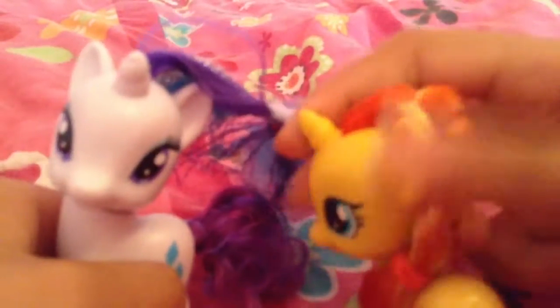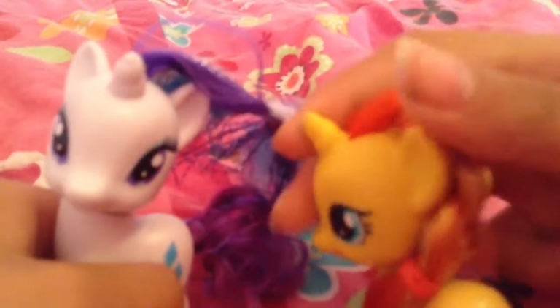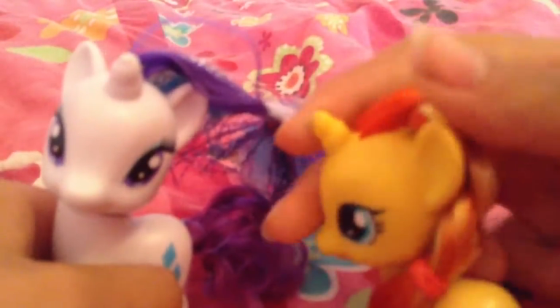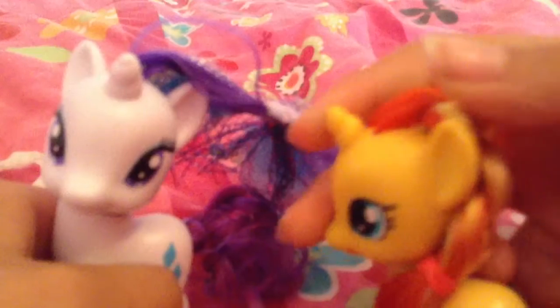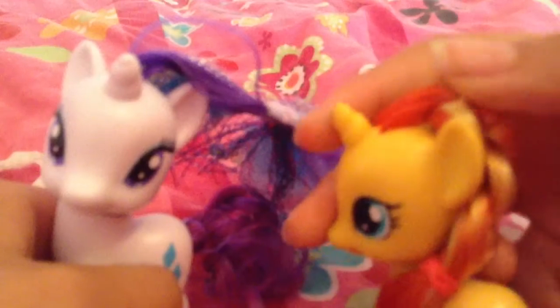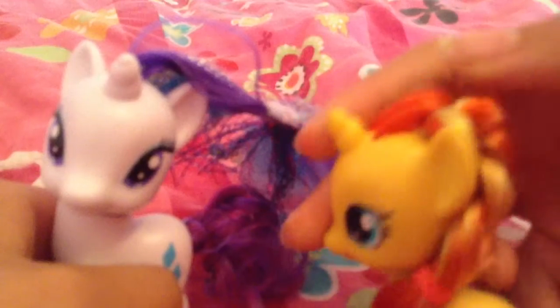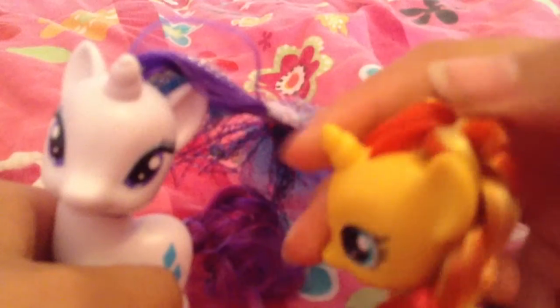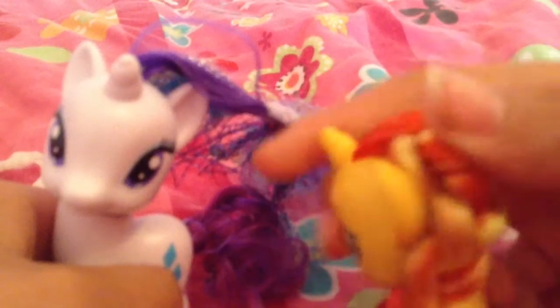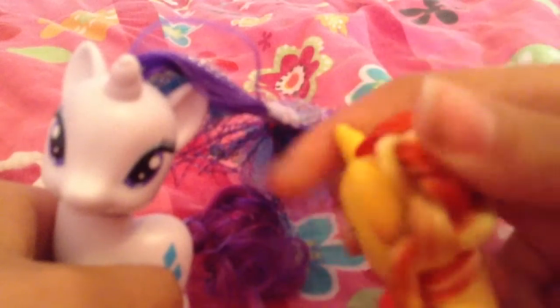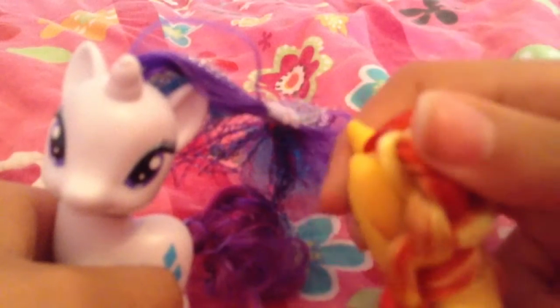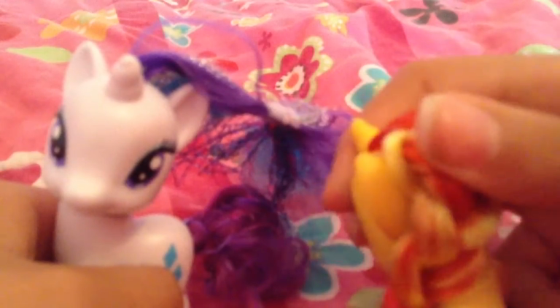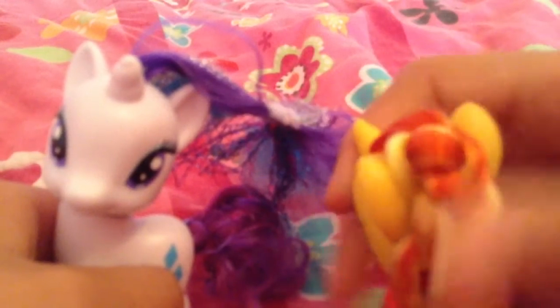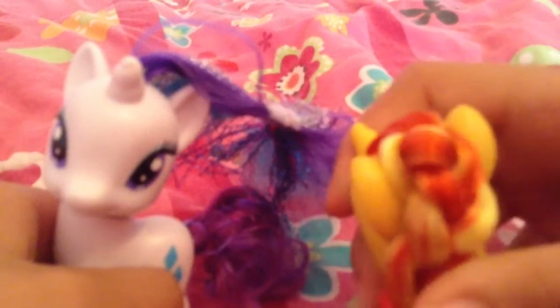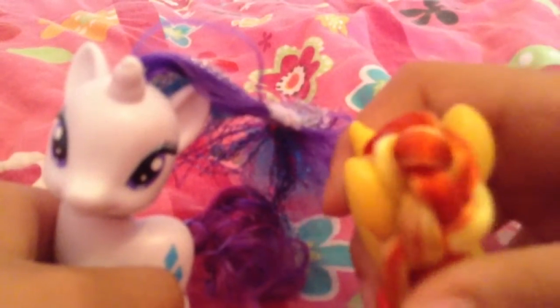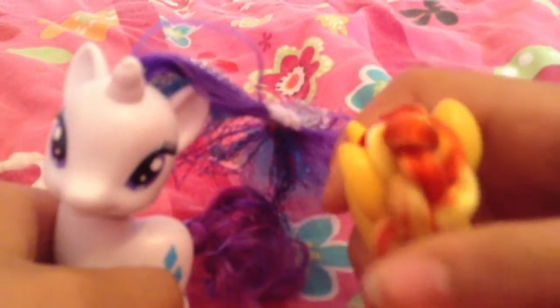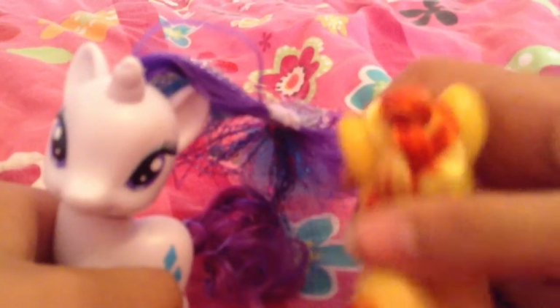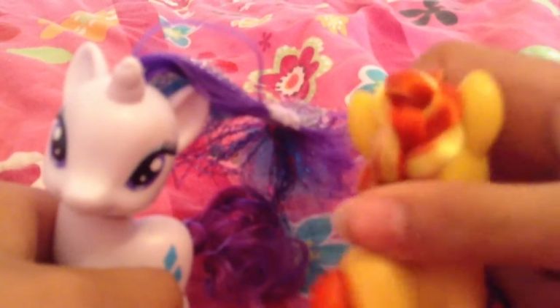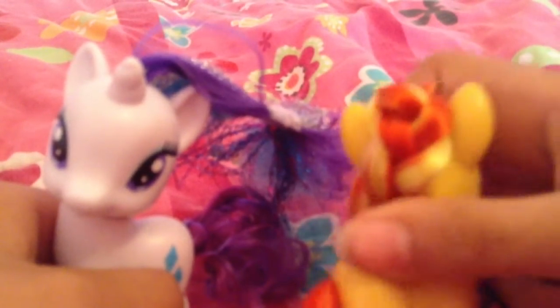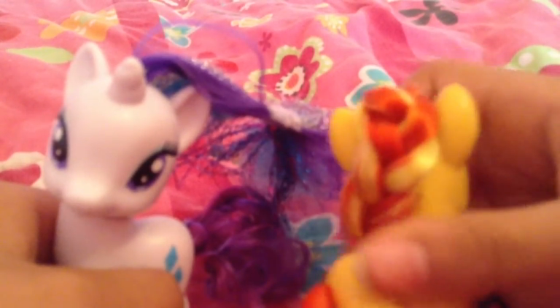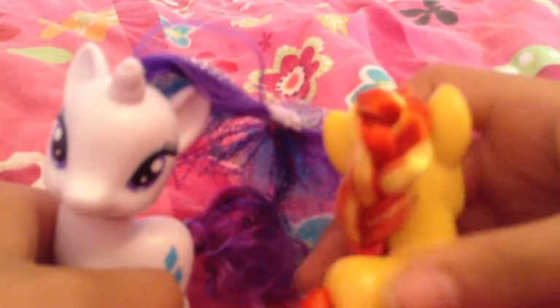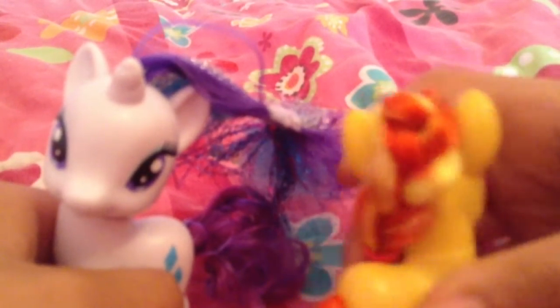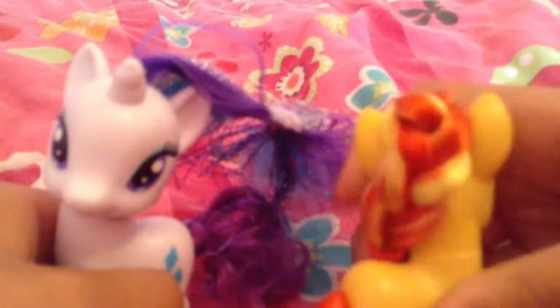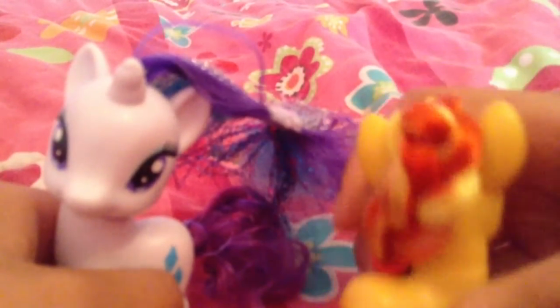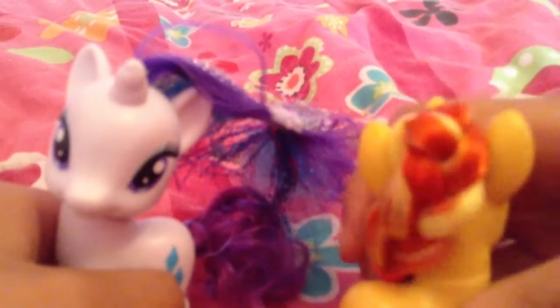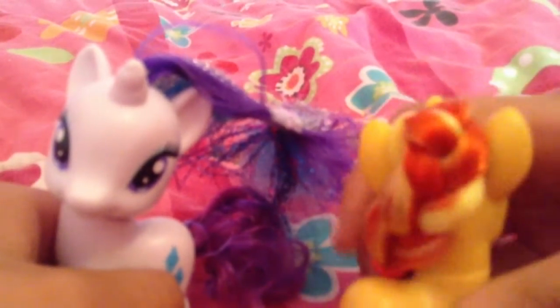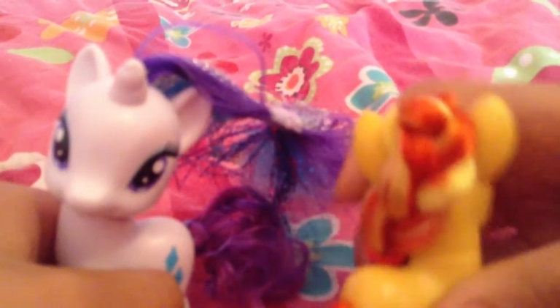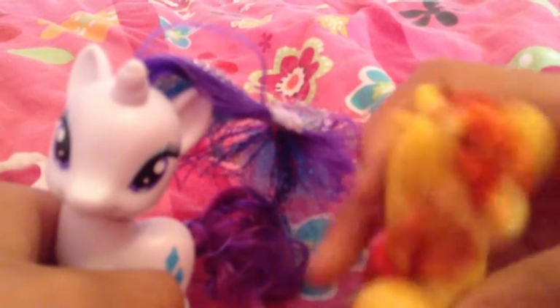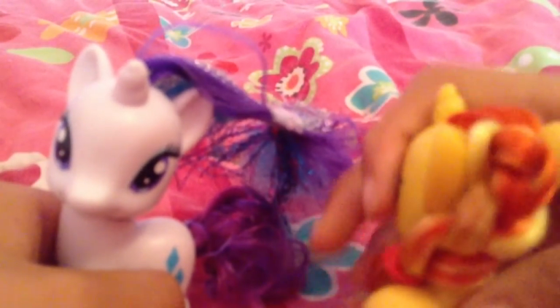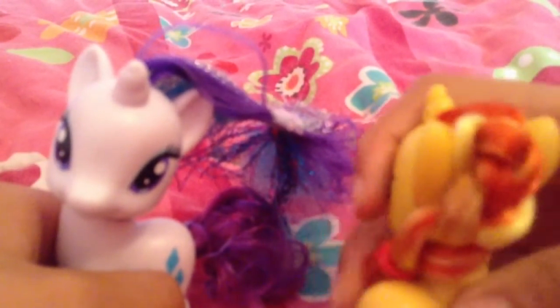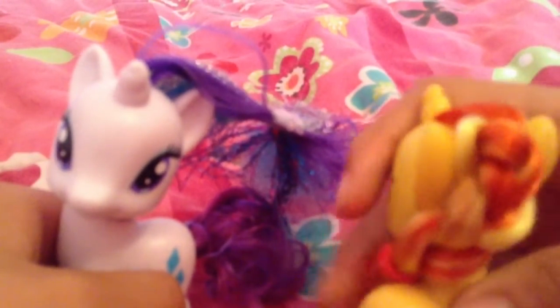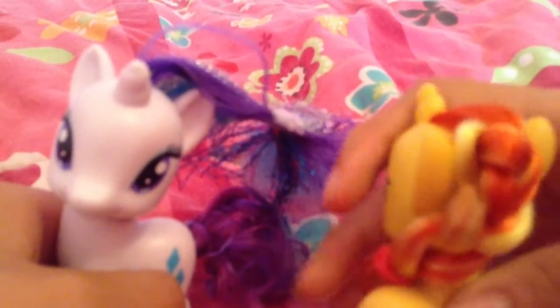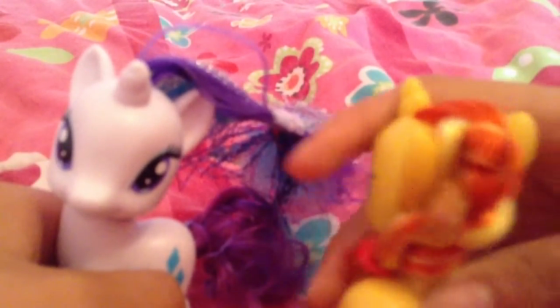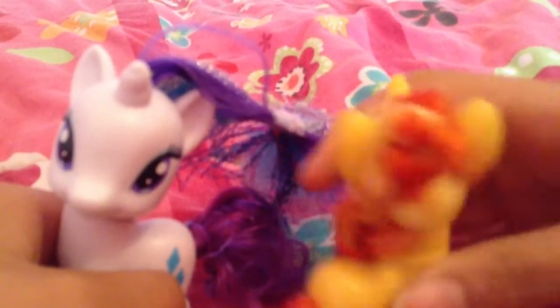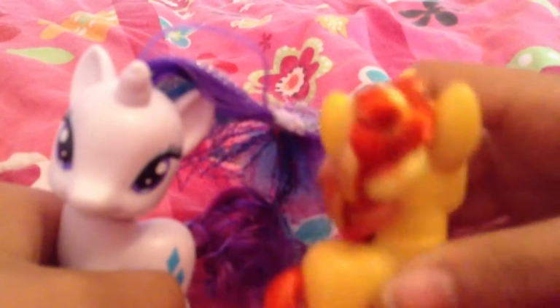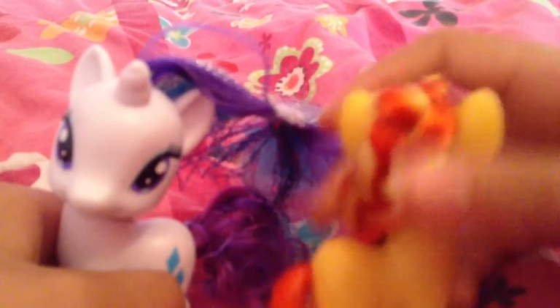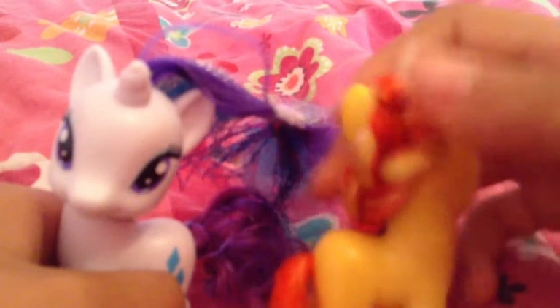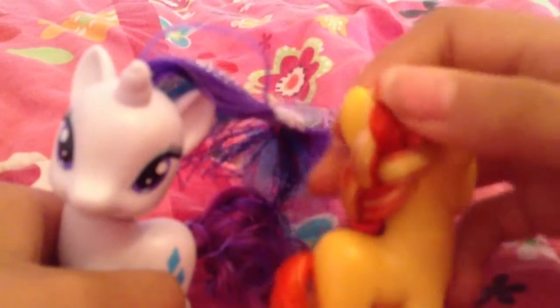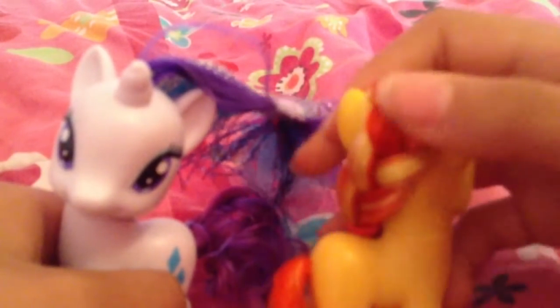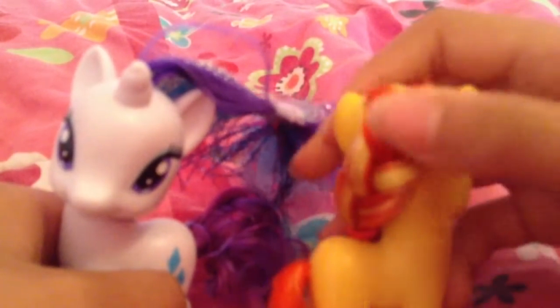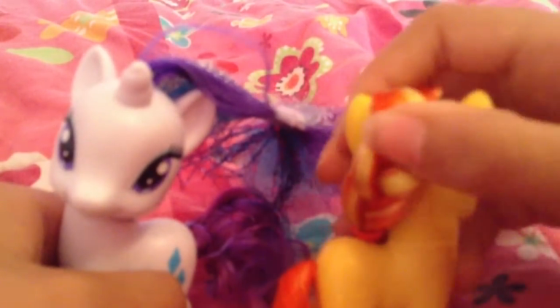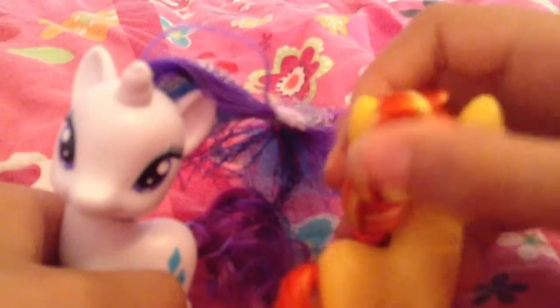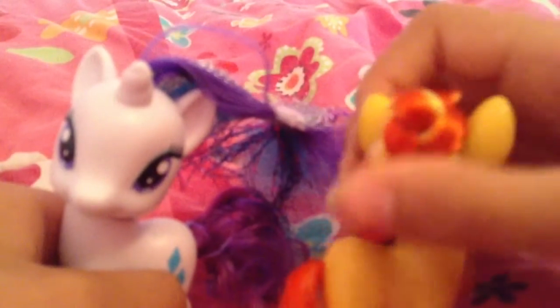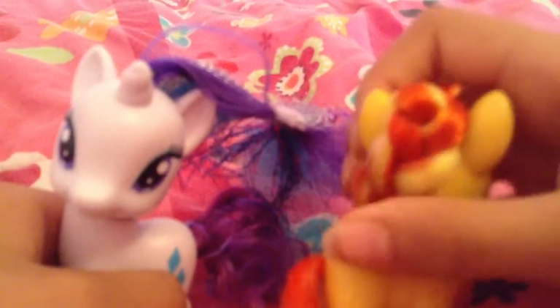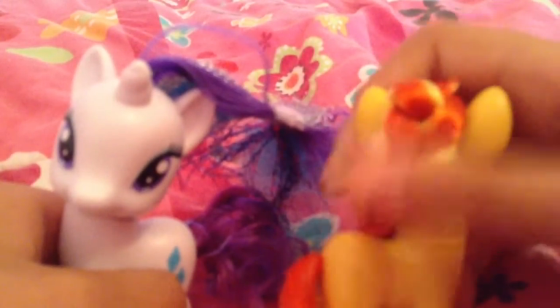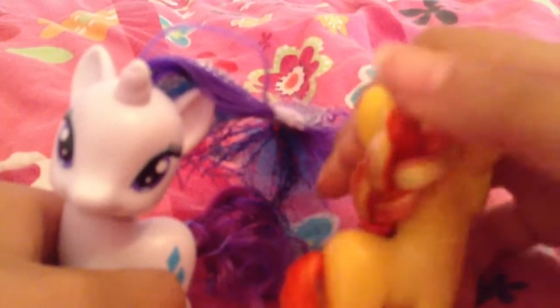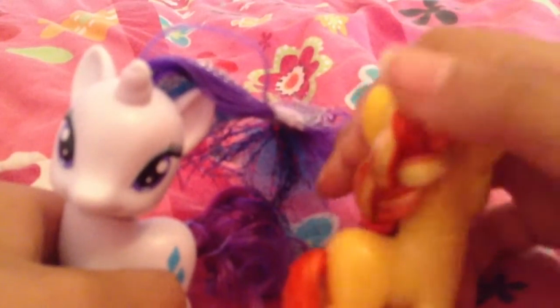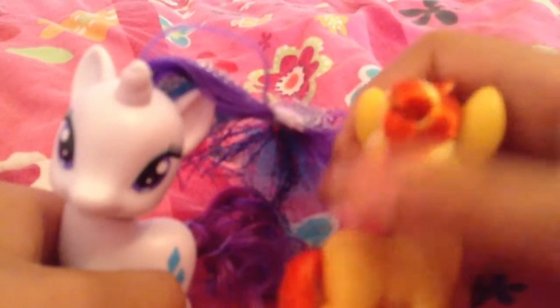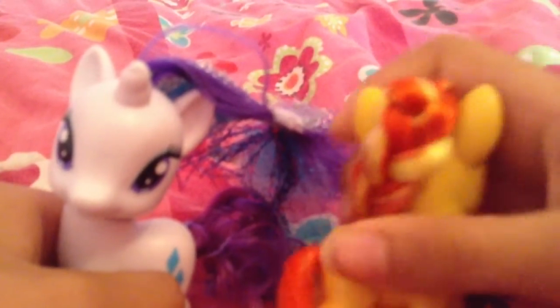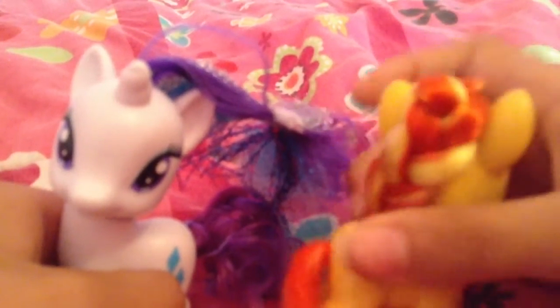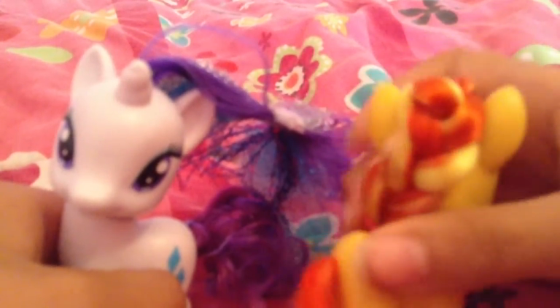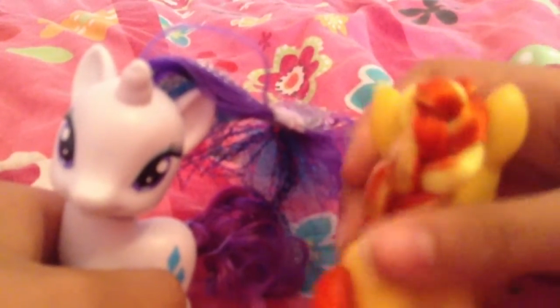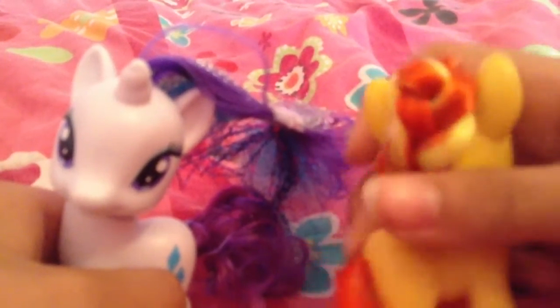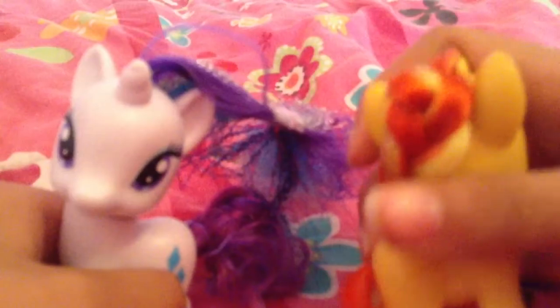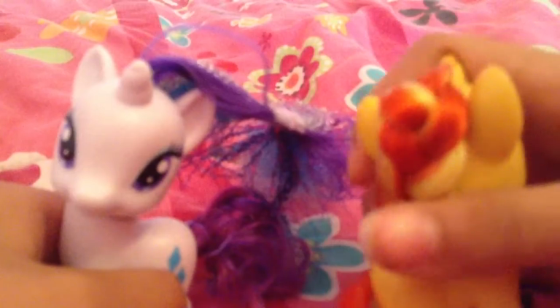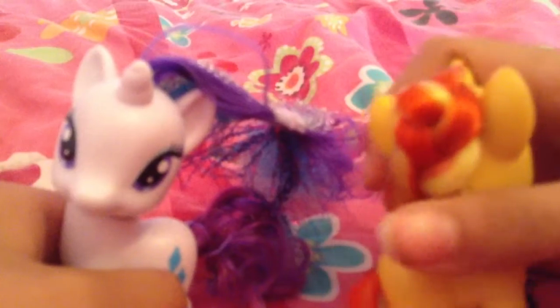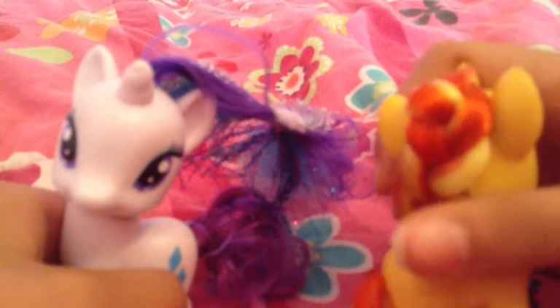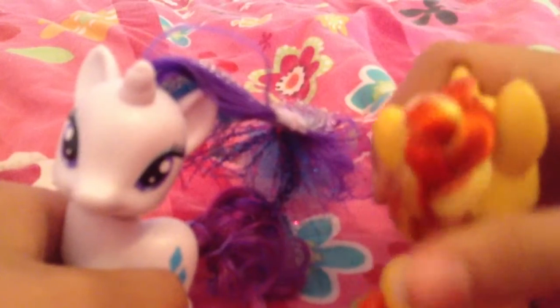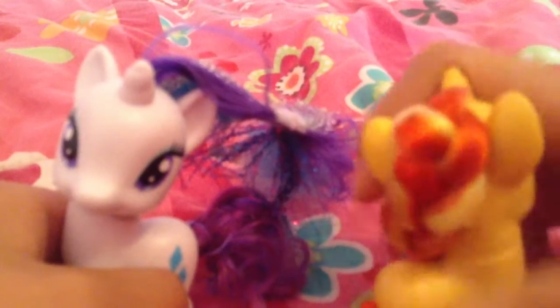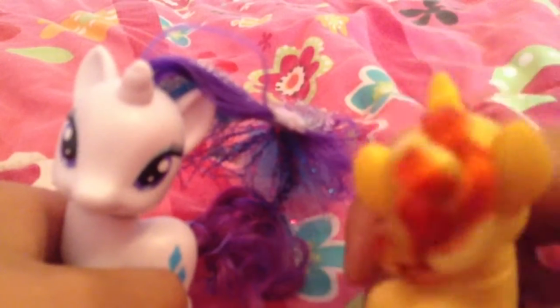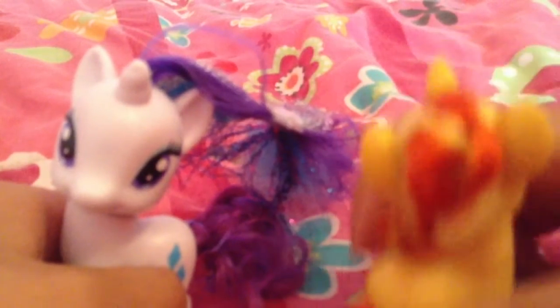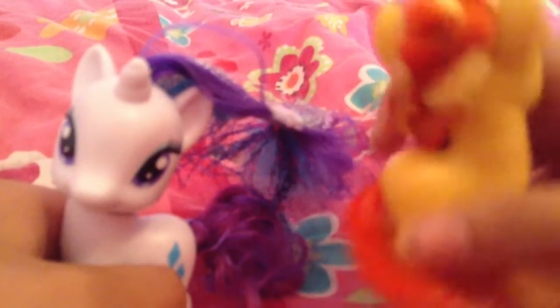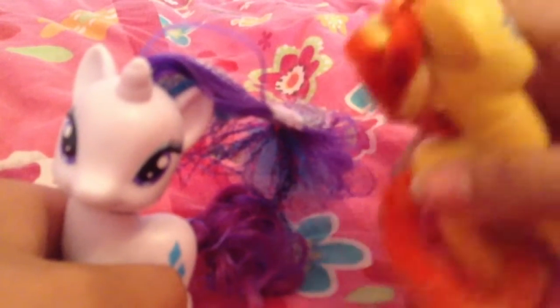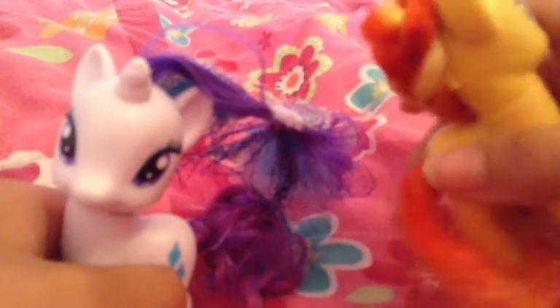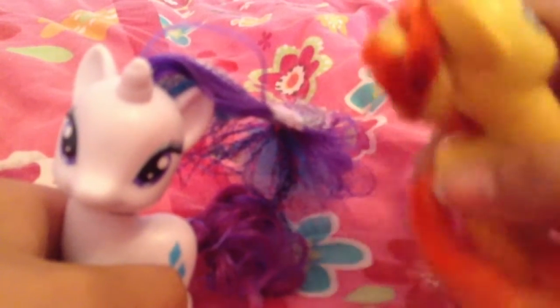I did Sunset's hair like in the packaging of Hasbro, except I braided her hair. I did that with all my ponies.